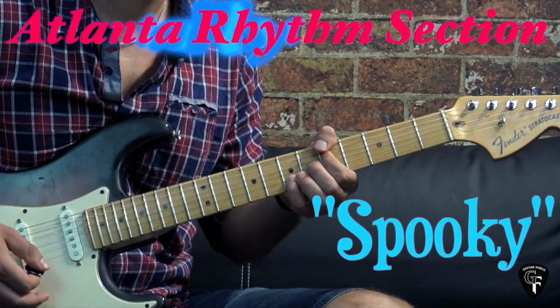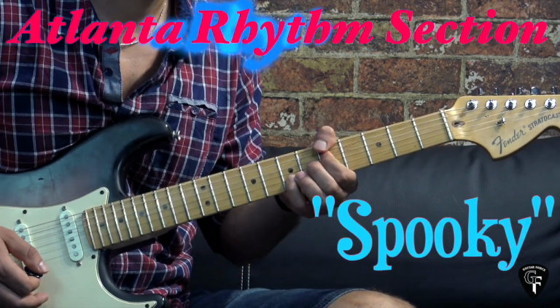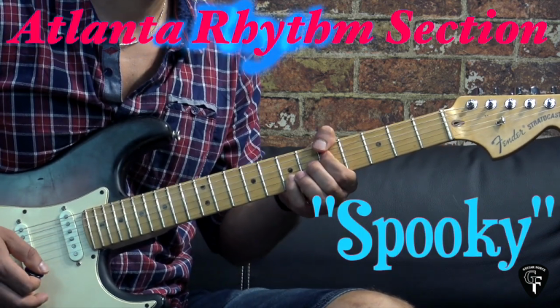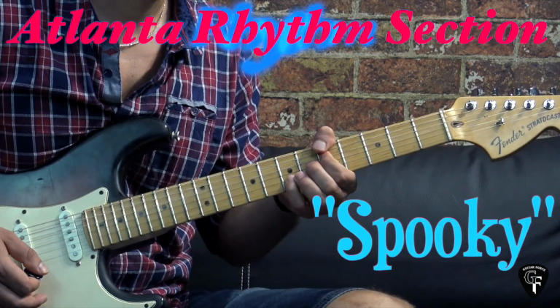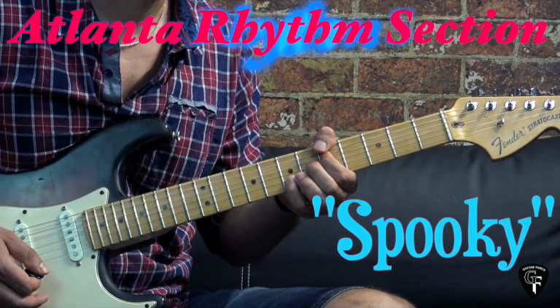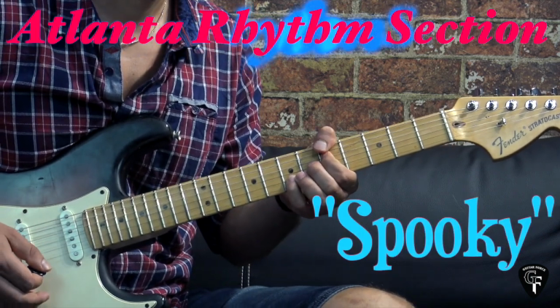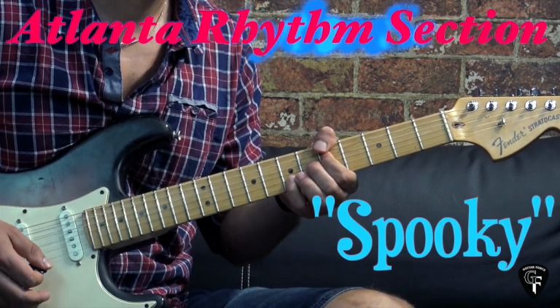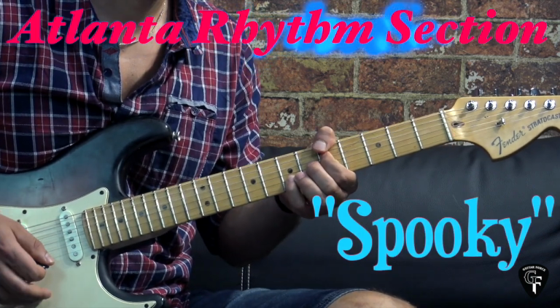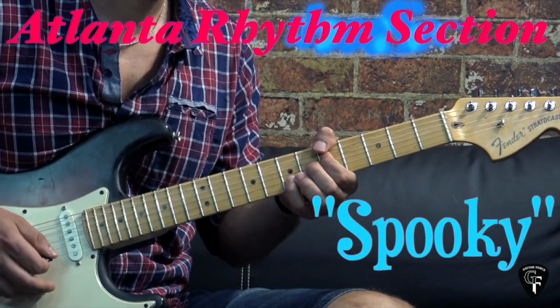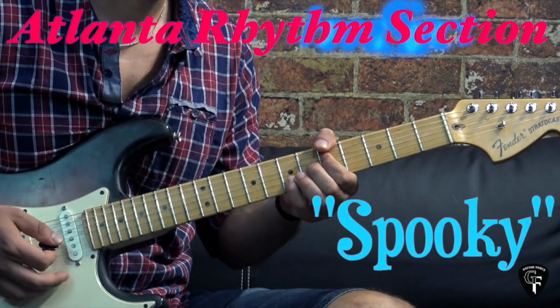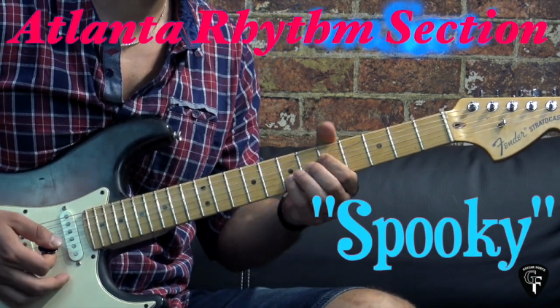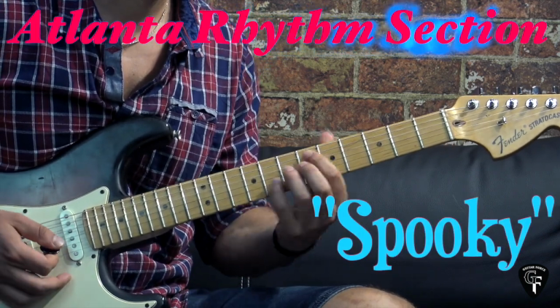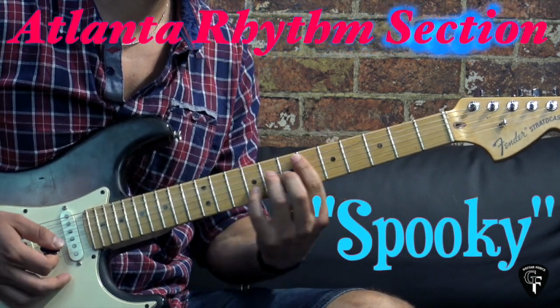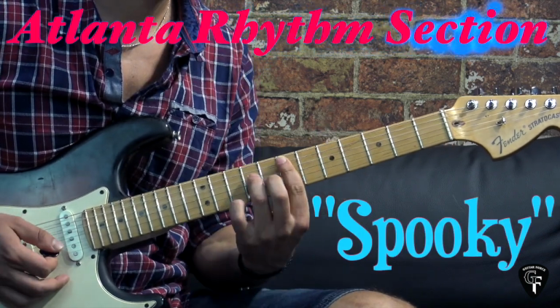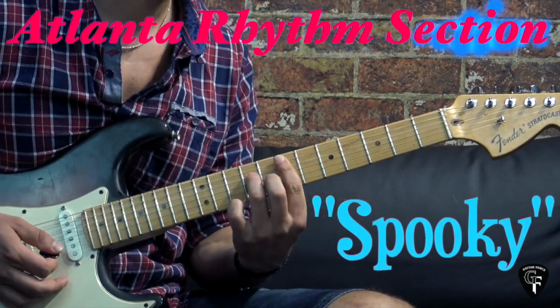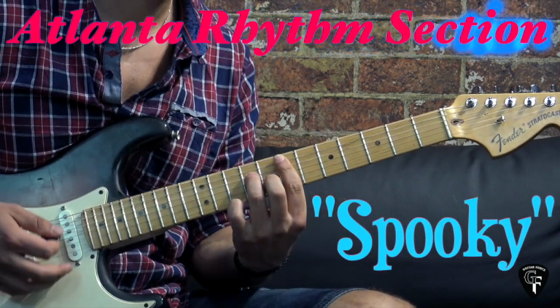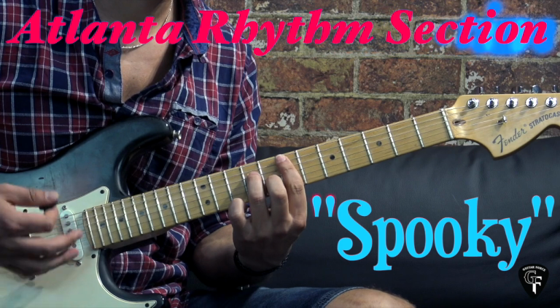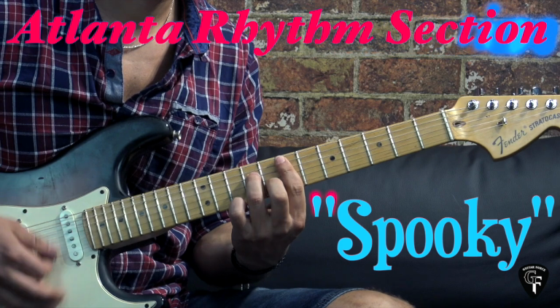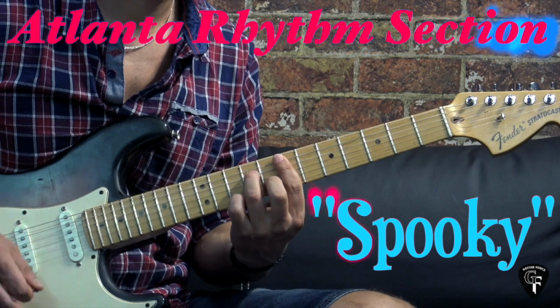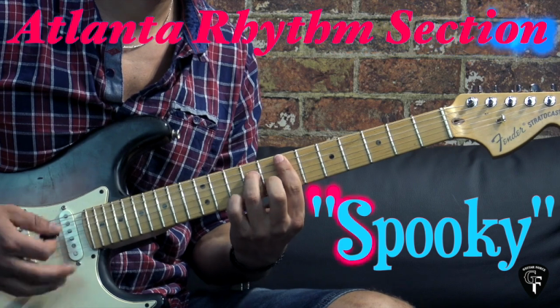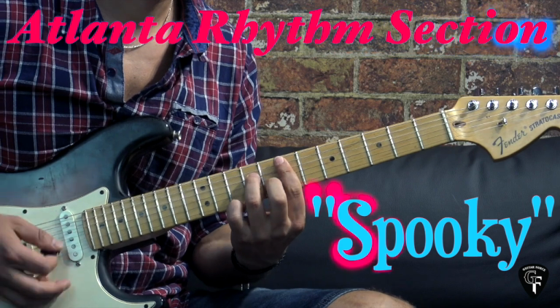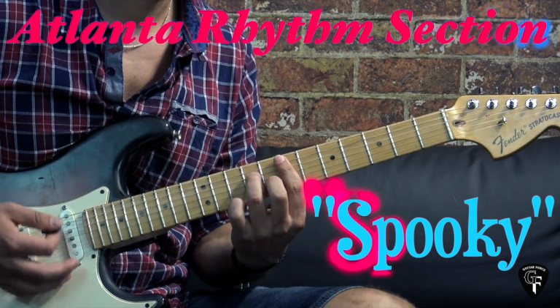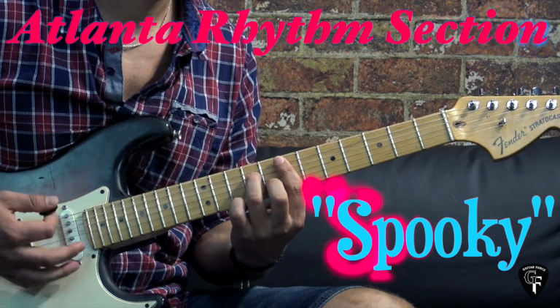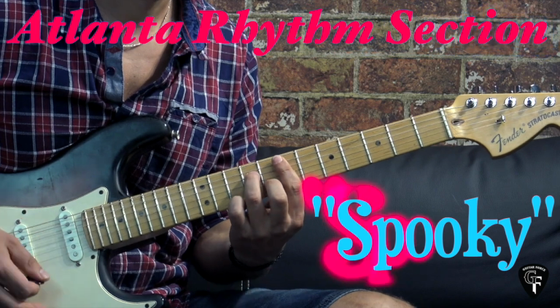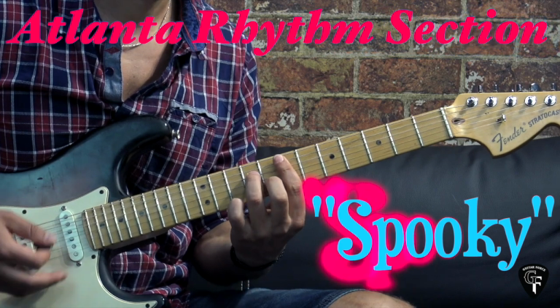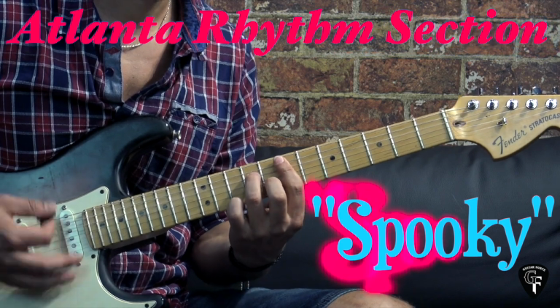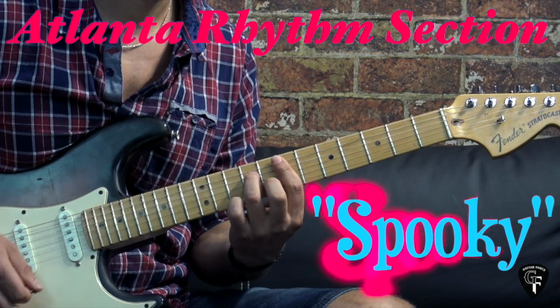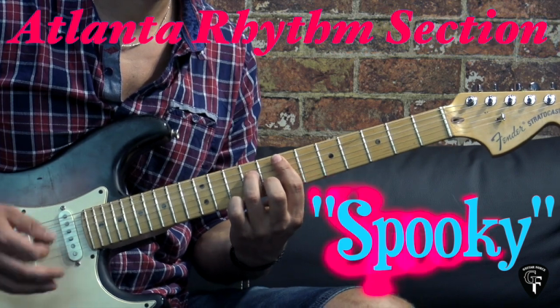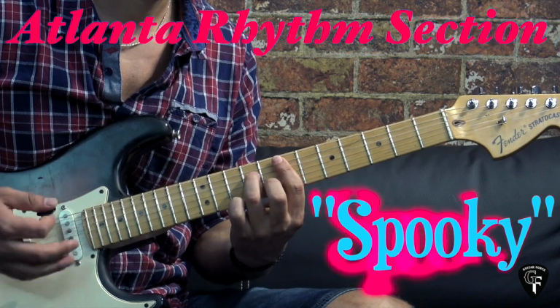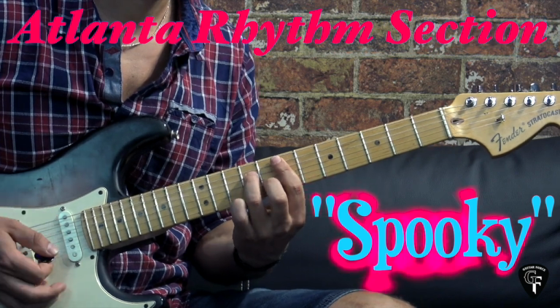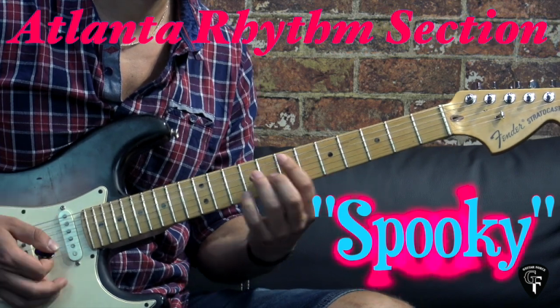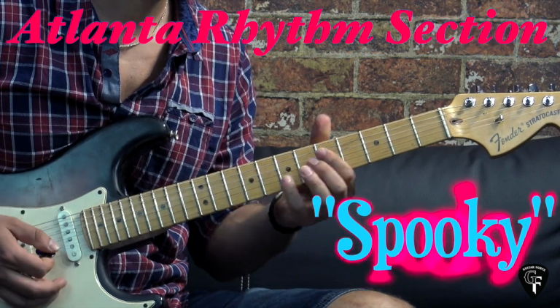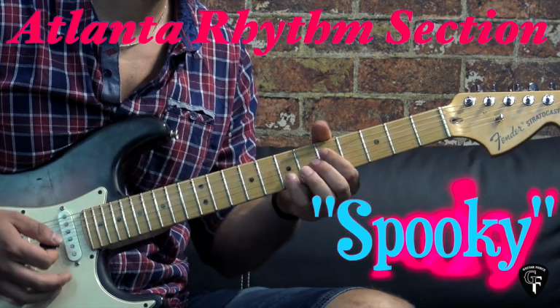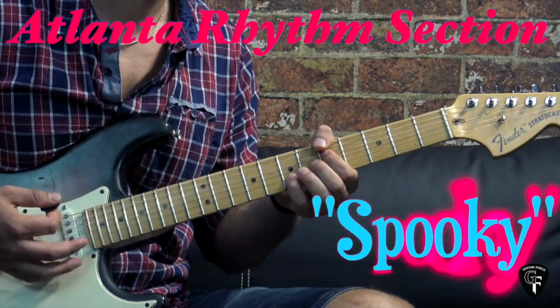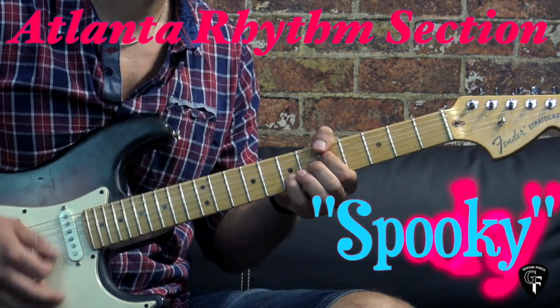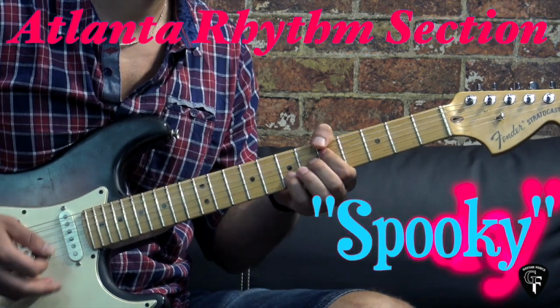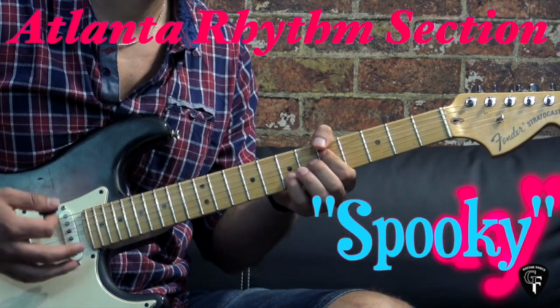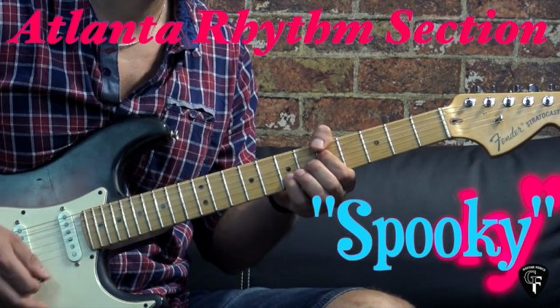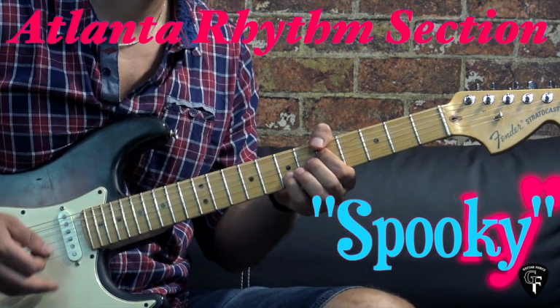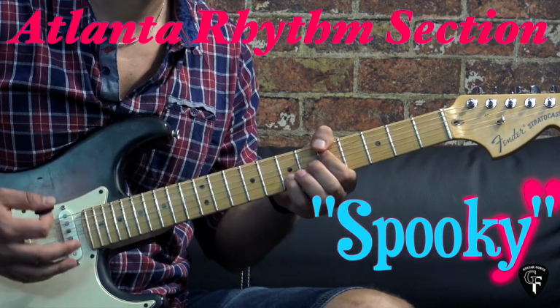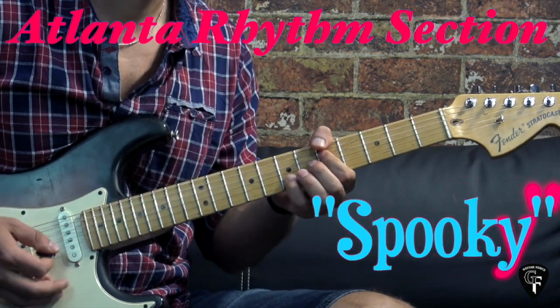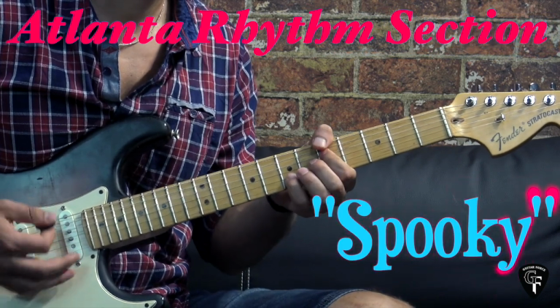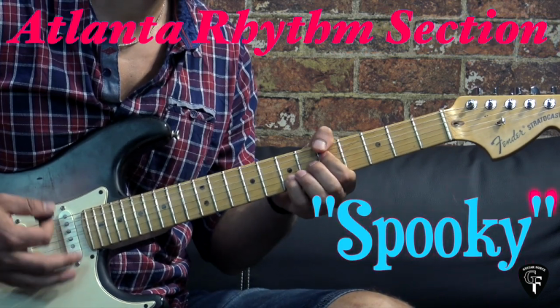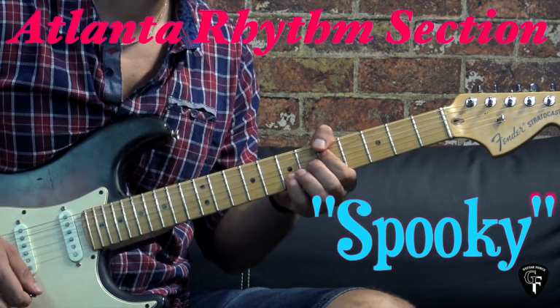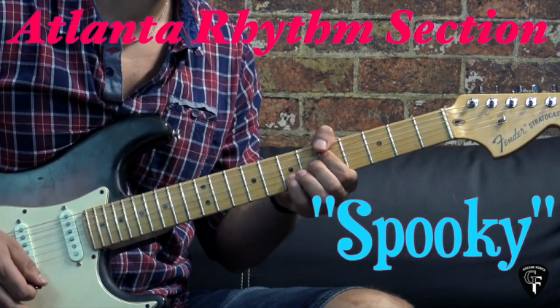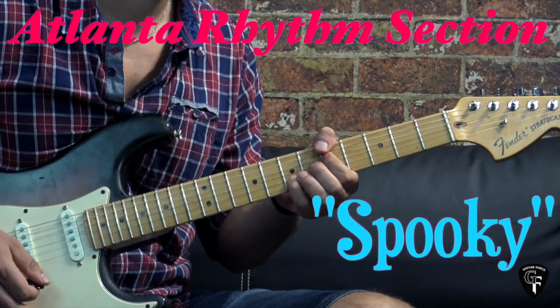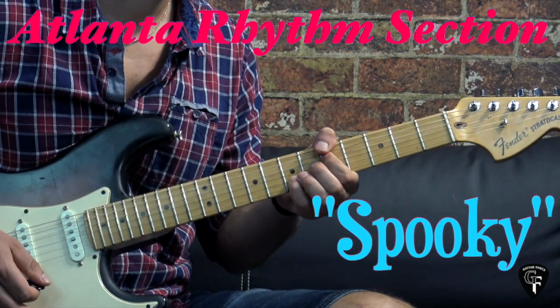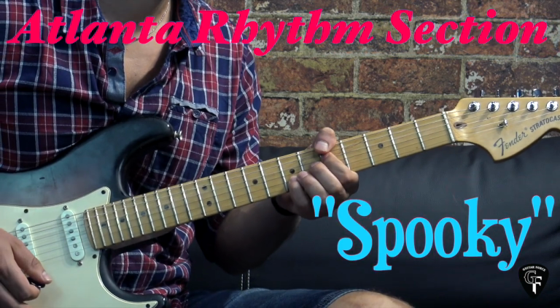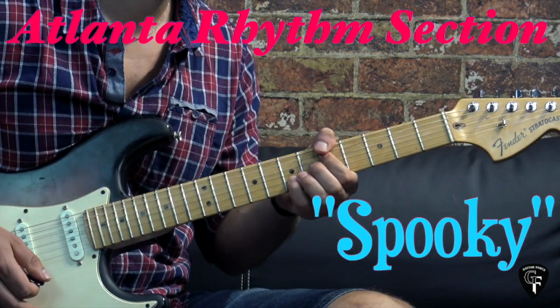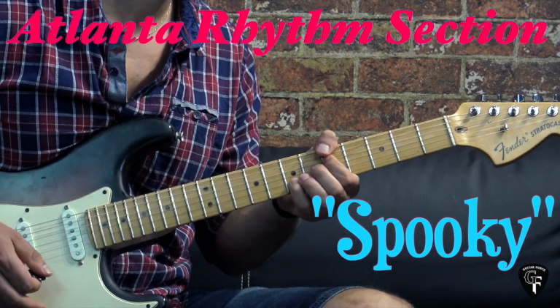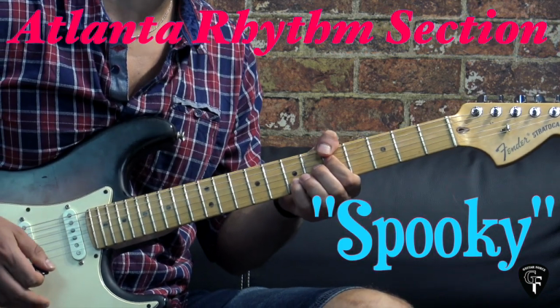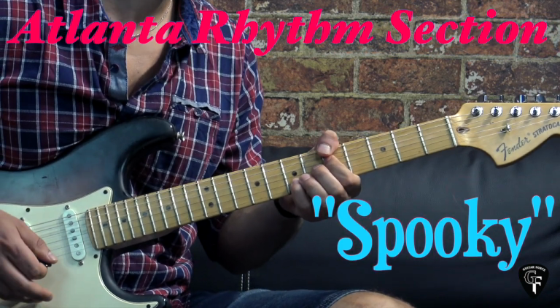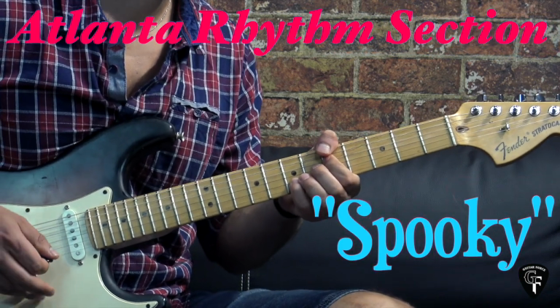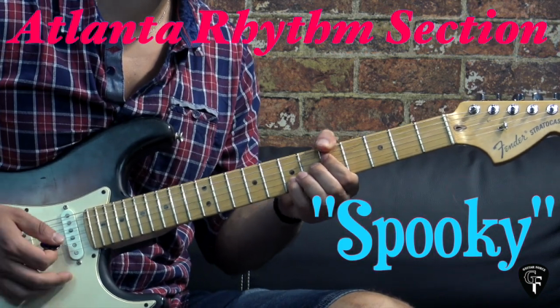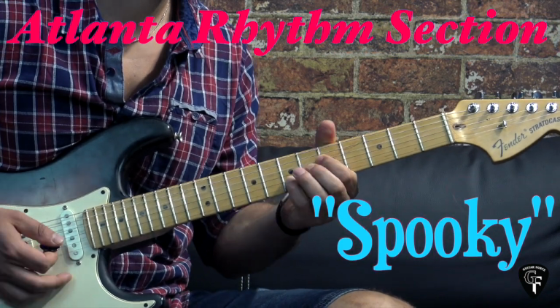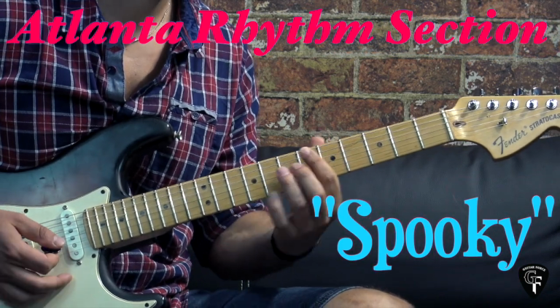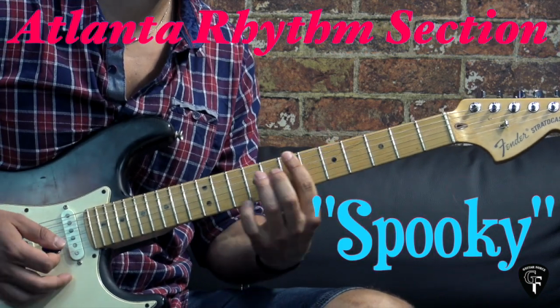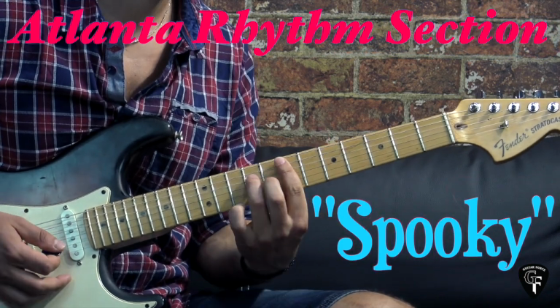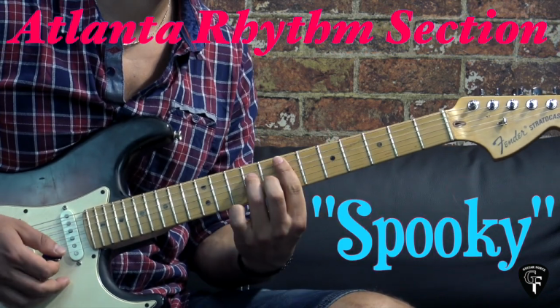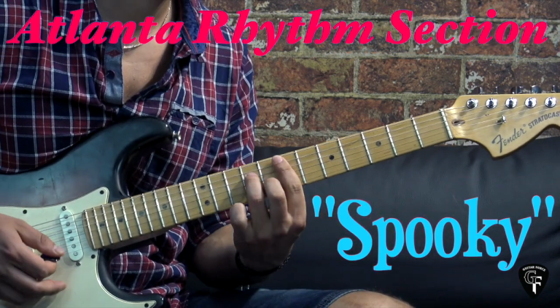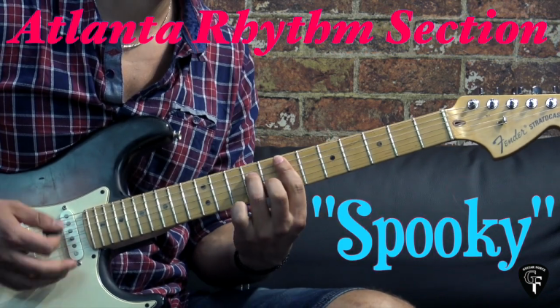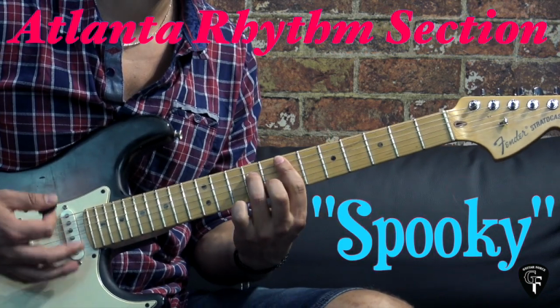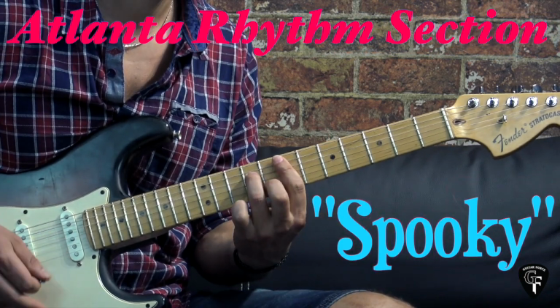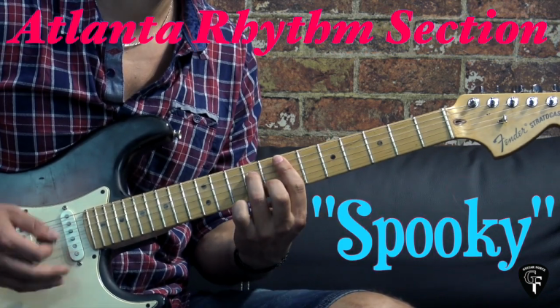In the cool of the evening, everything is getting kind of groovy.